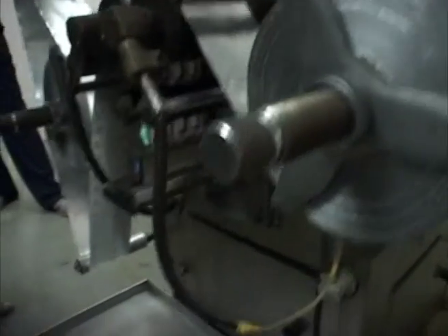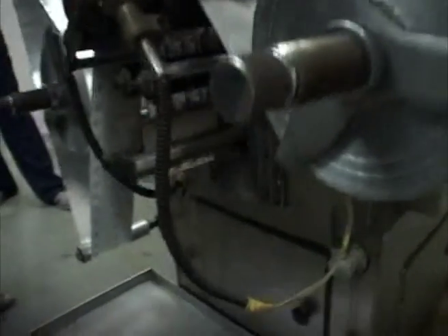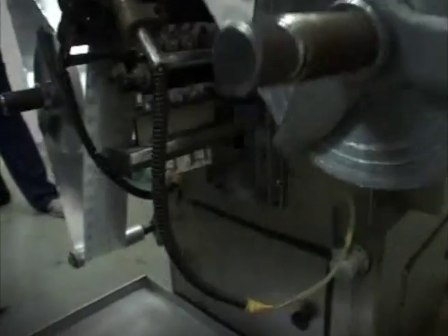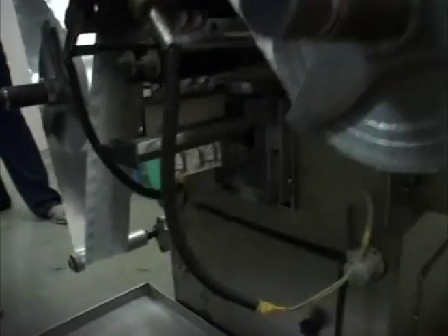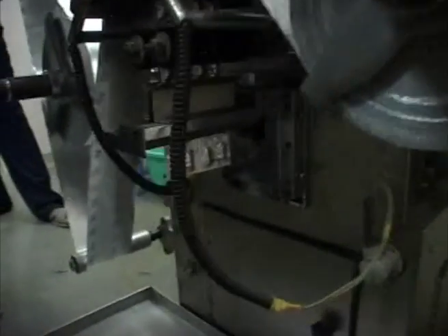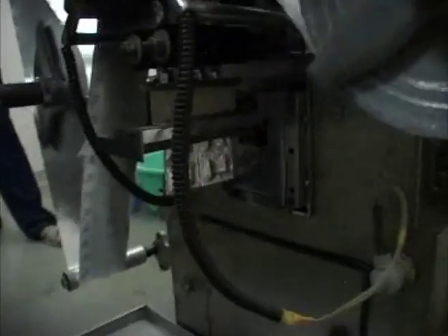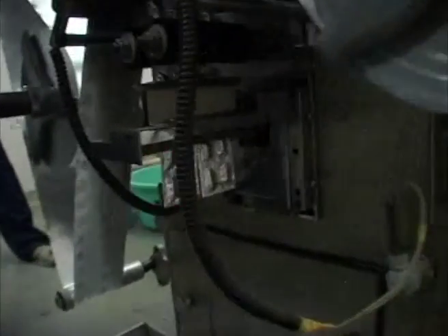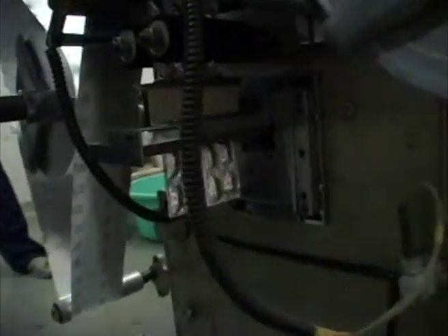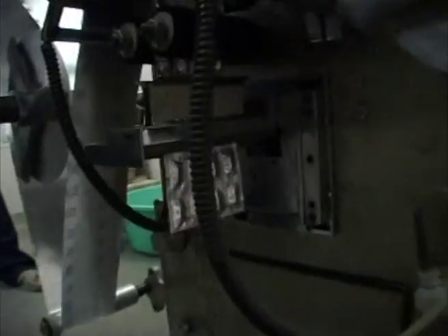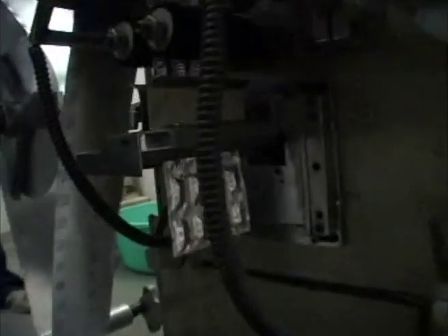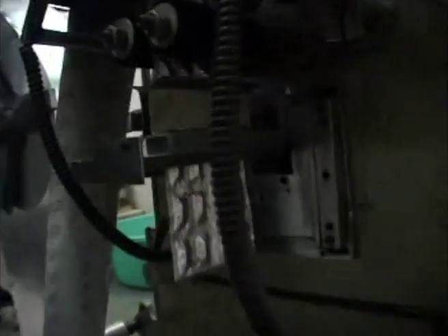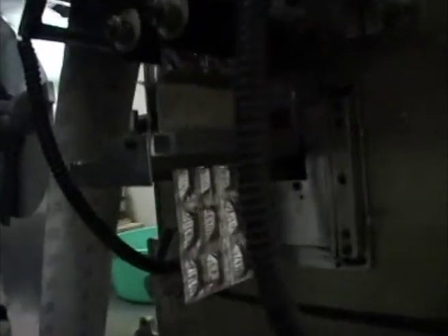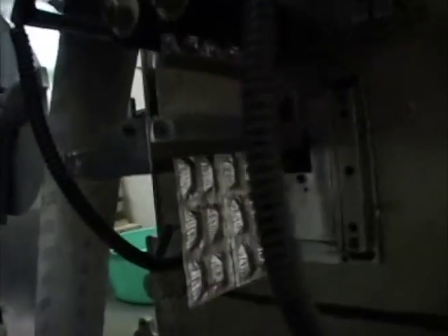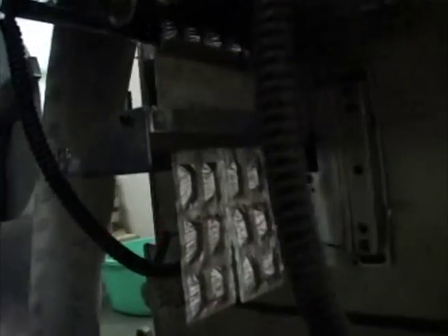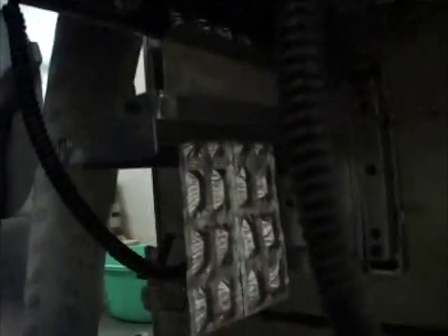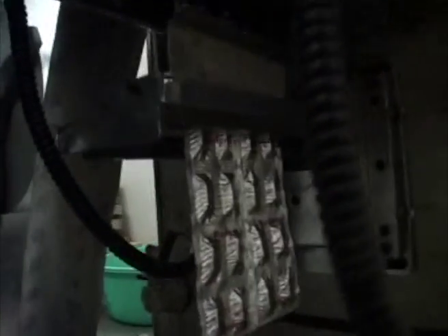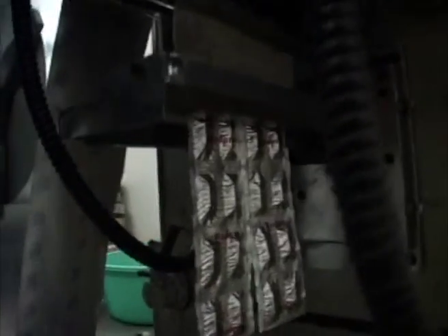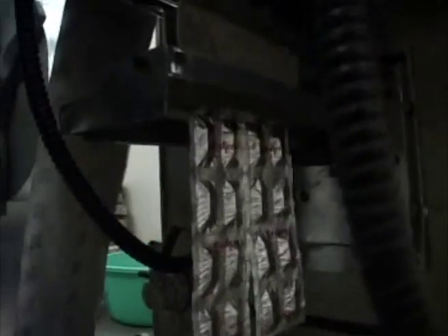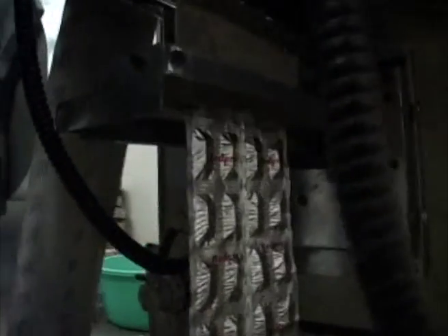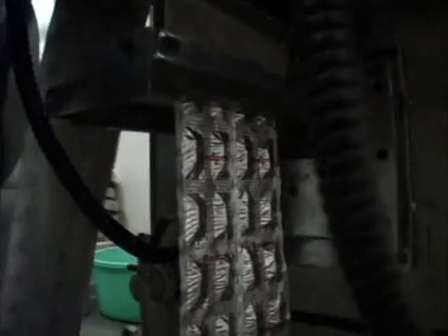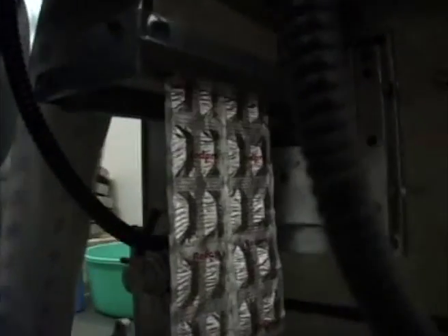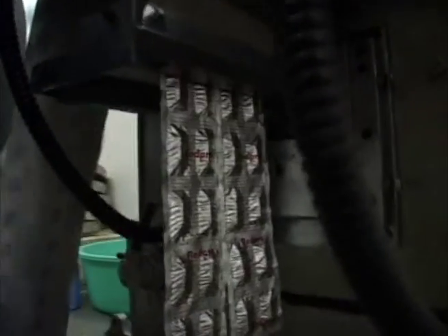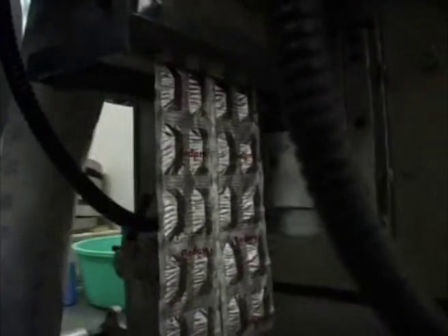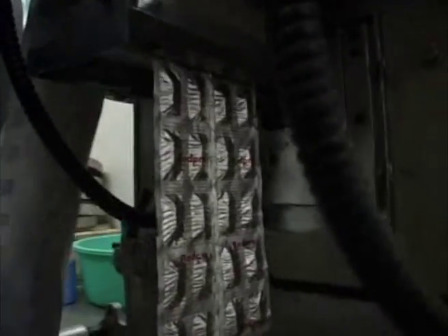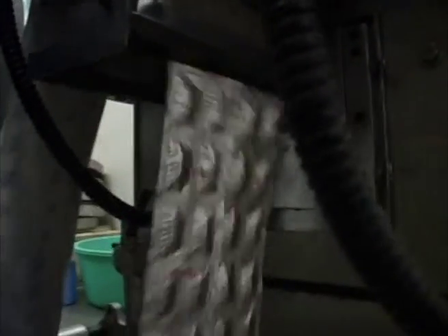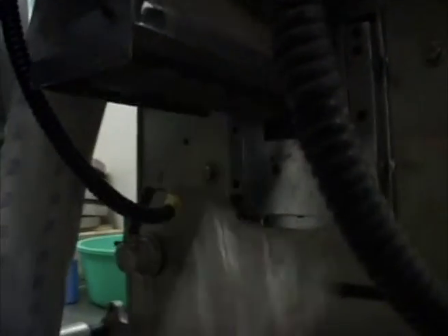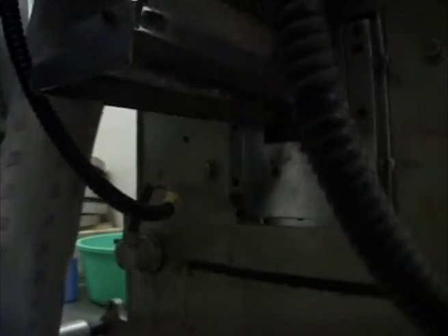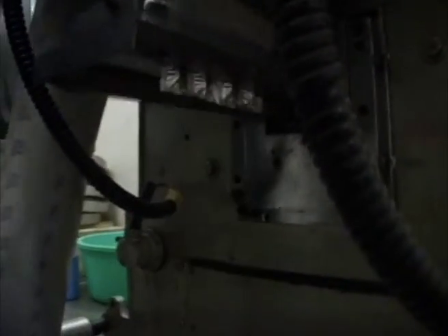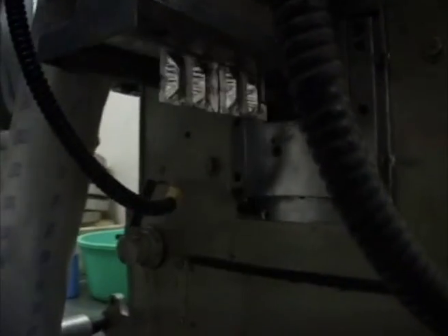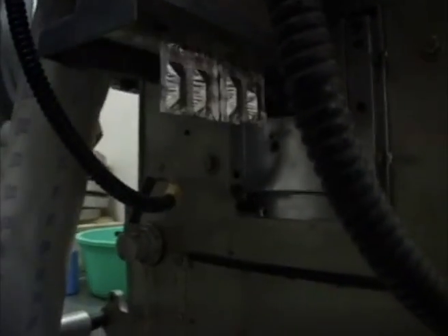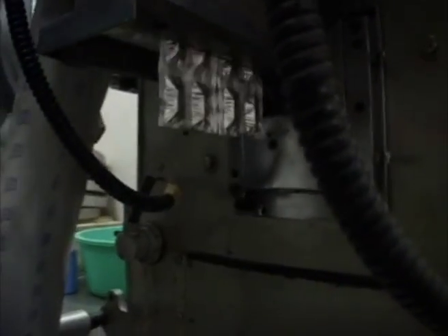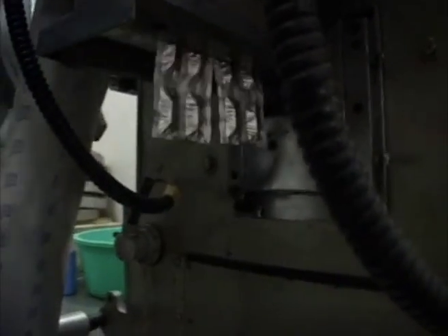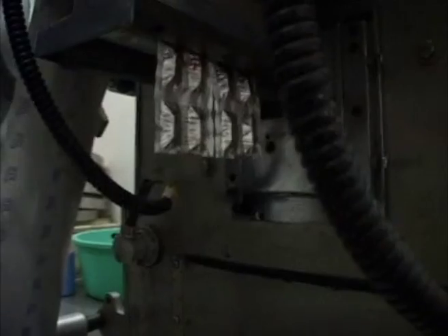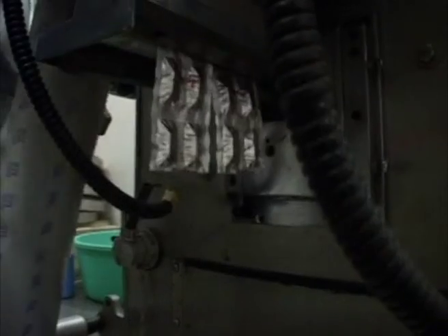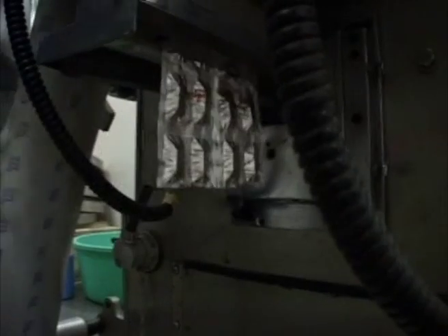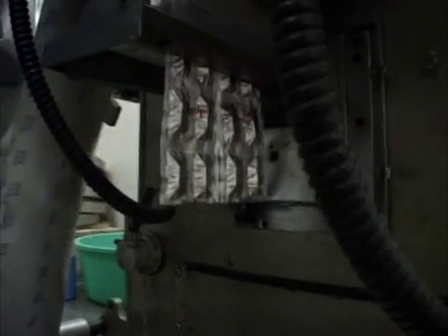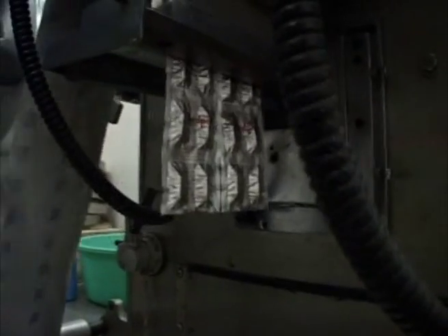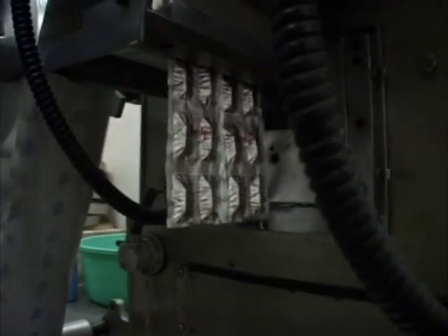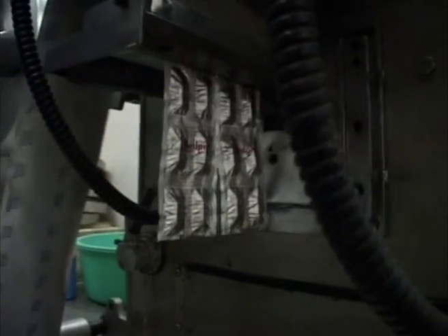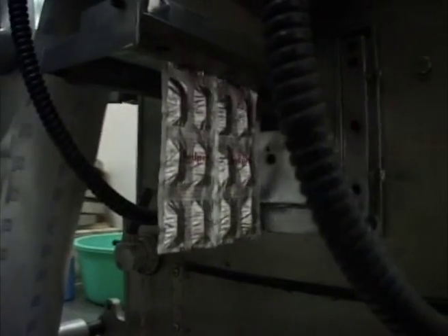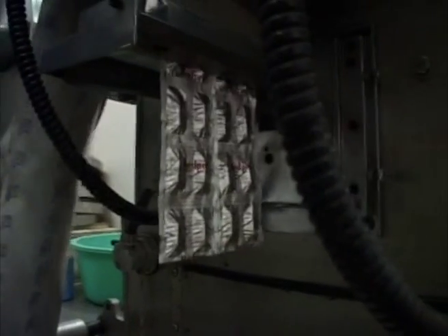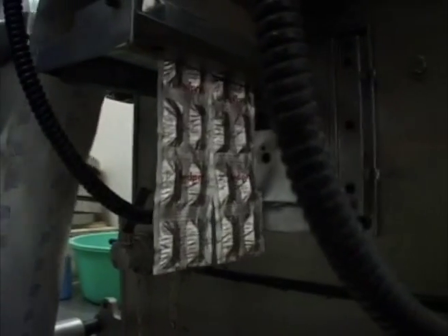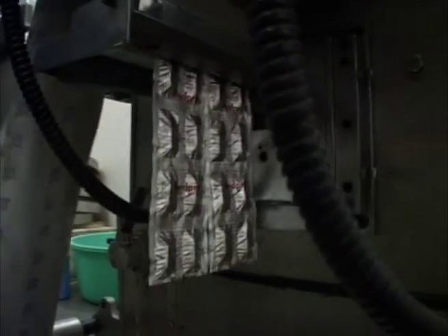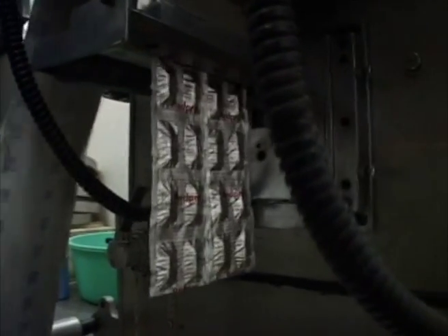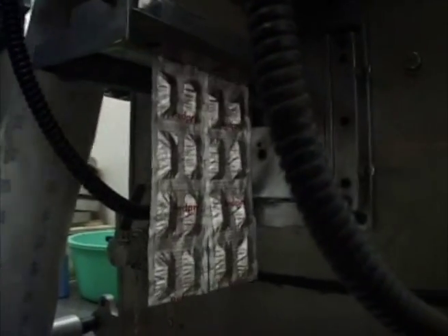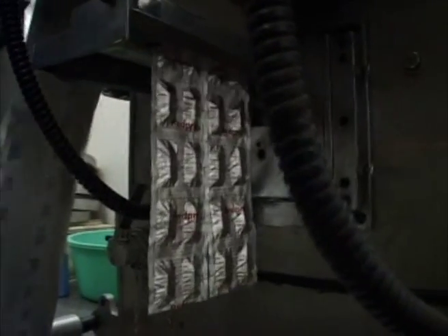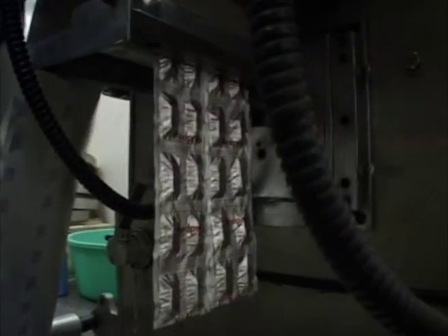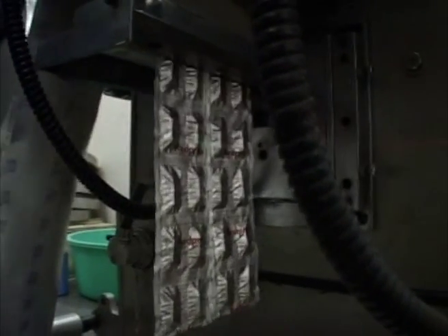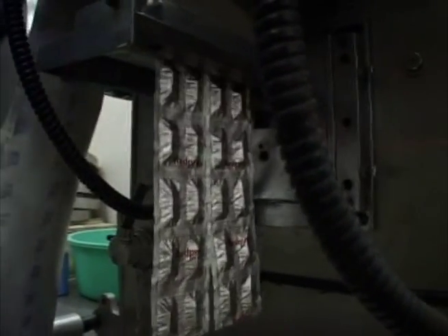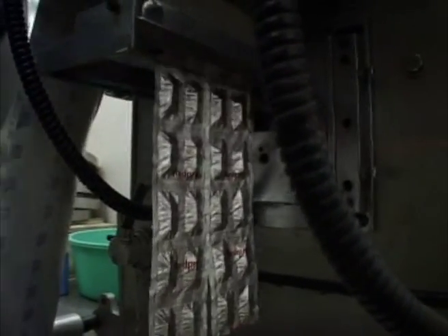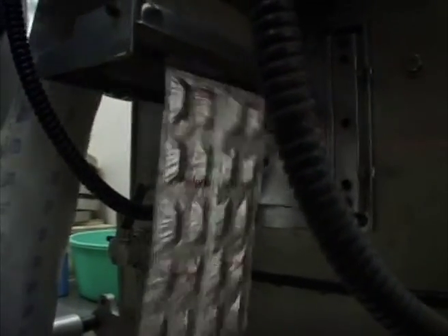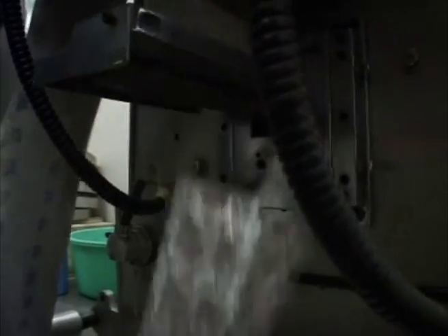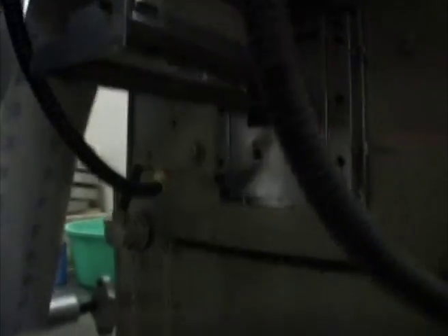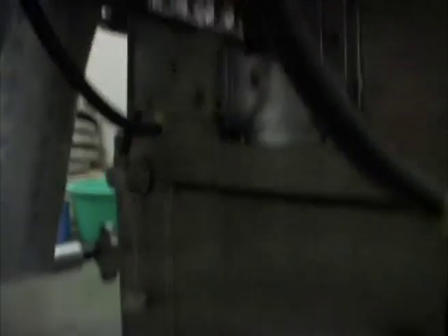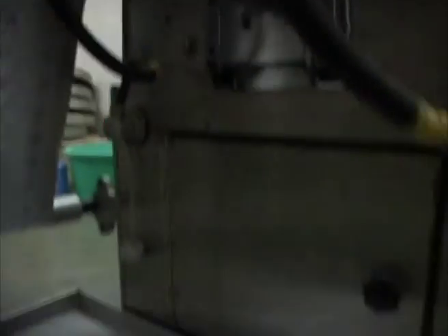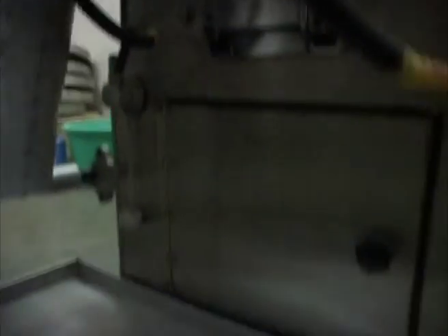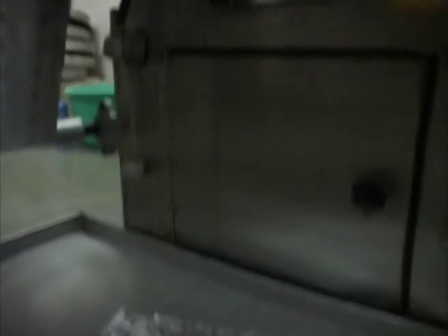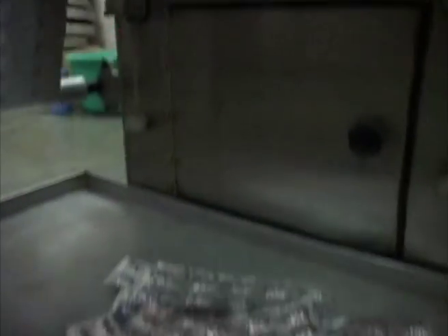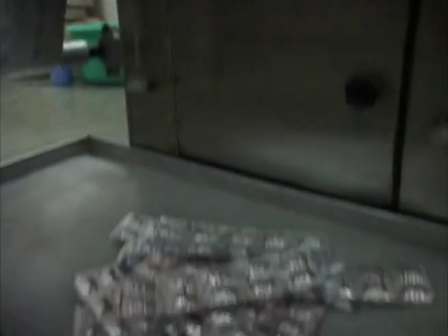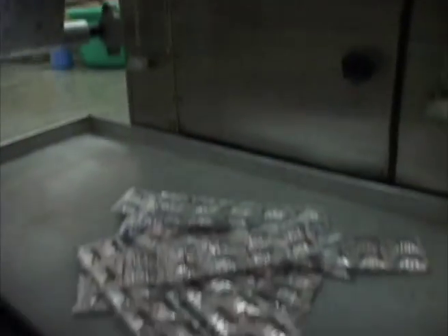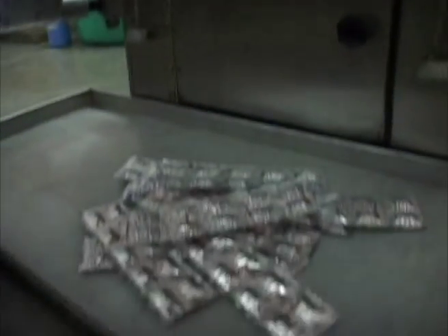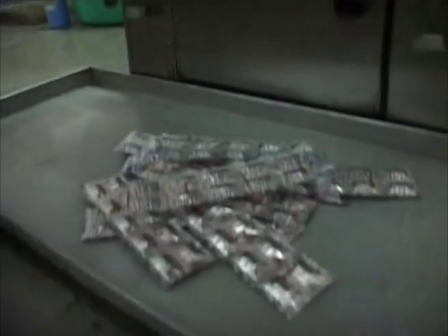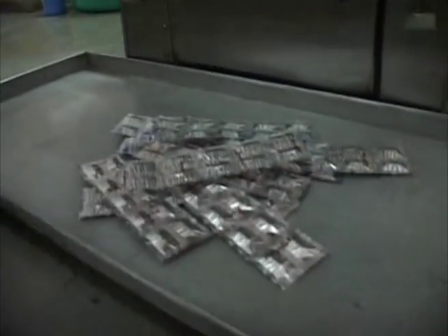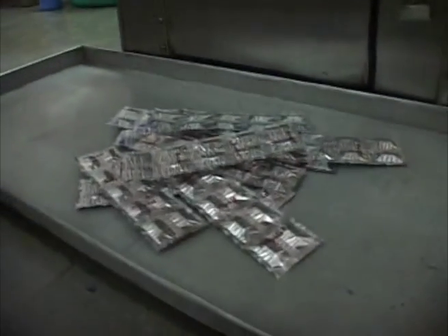The capsules are then transferred to the strip packing area for their leak-proof perfect packing. These strips are then packed in their cartons and transferred to the finished goods store.